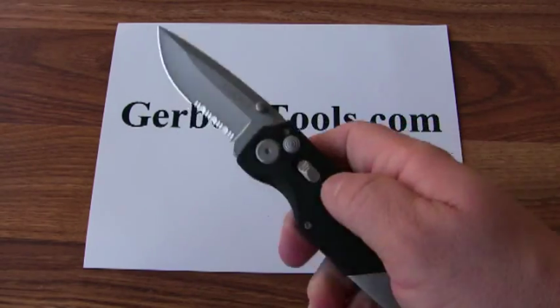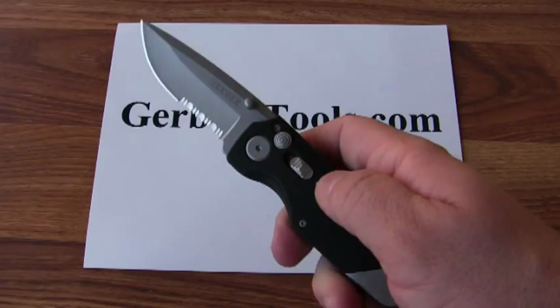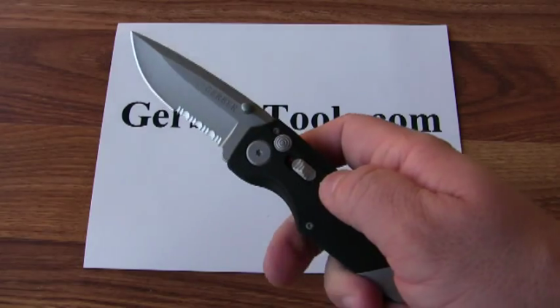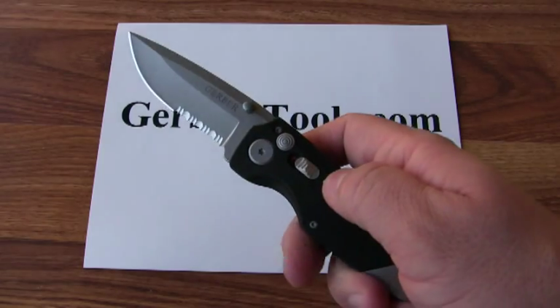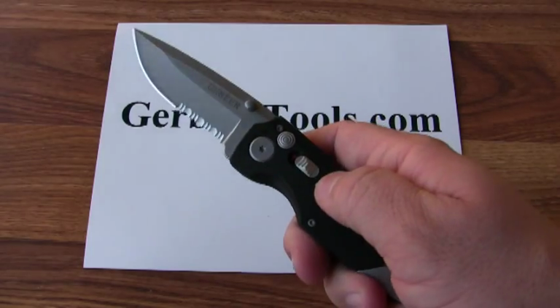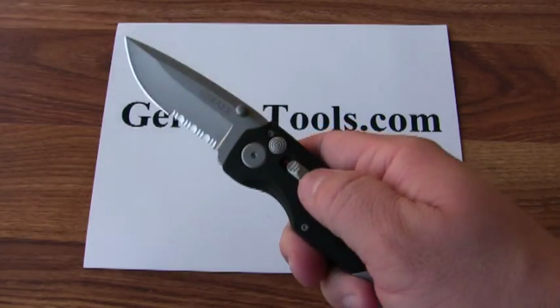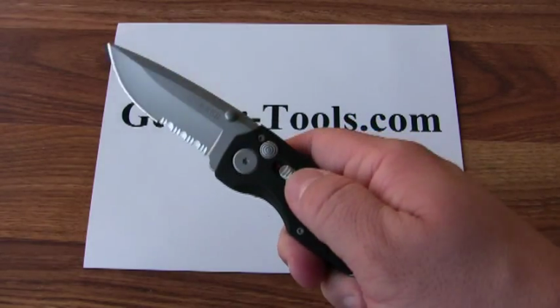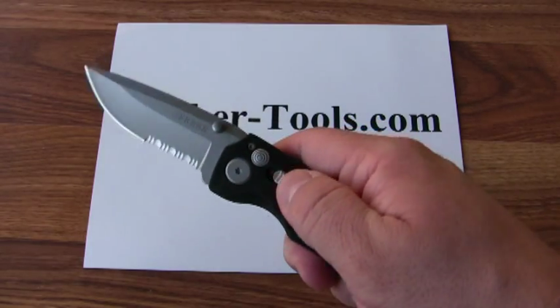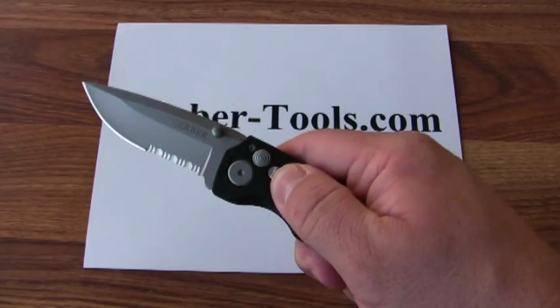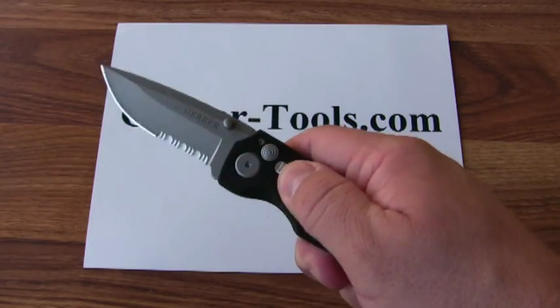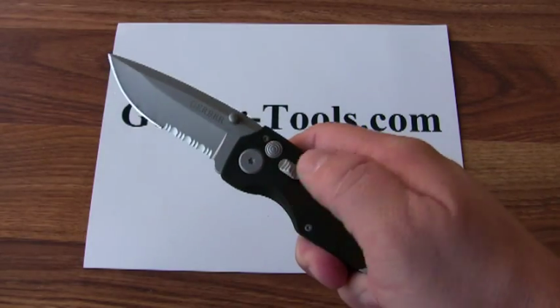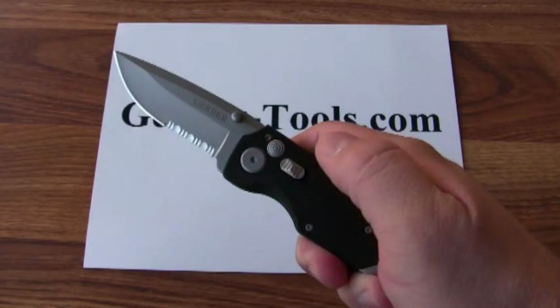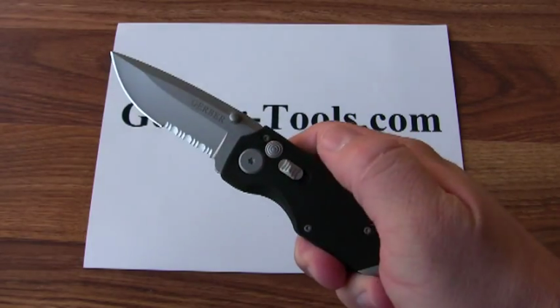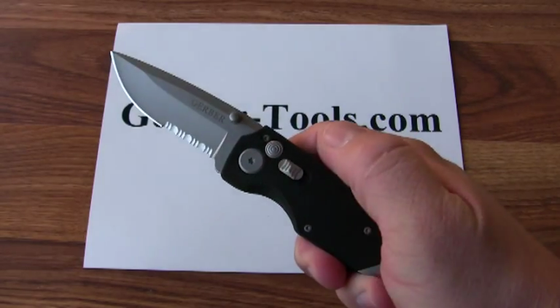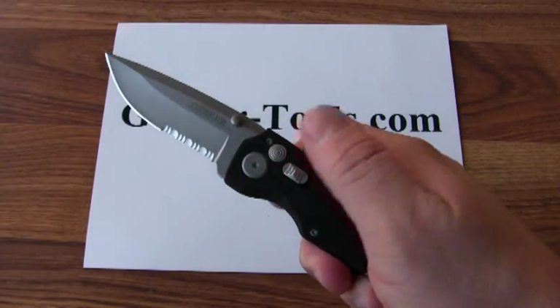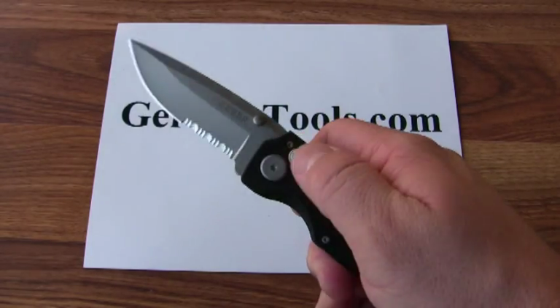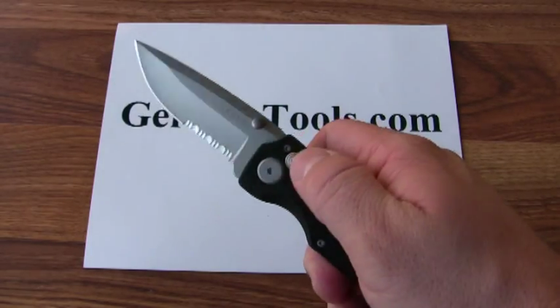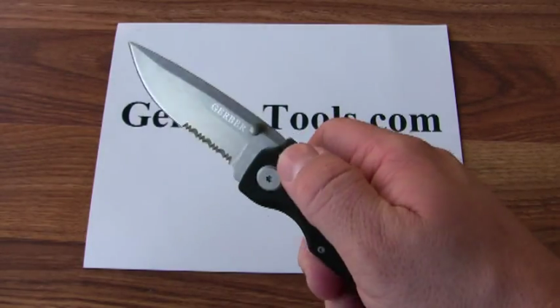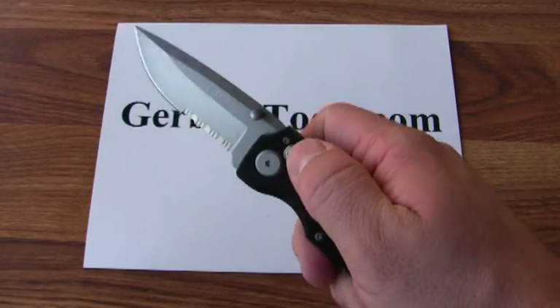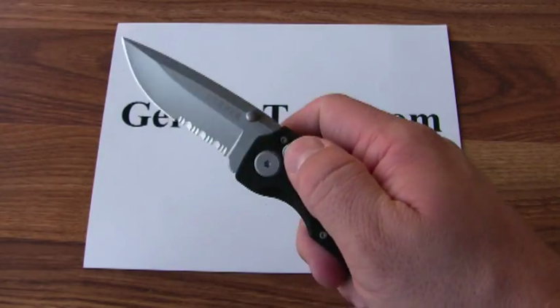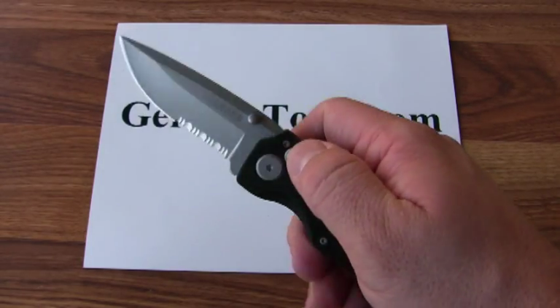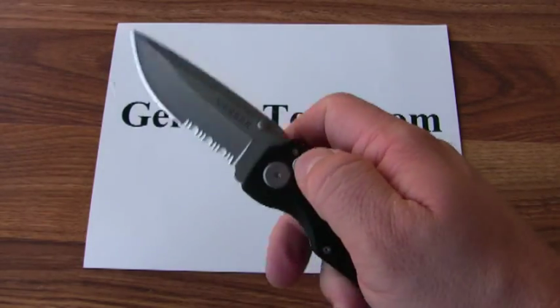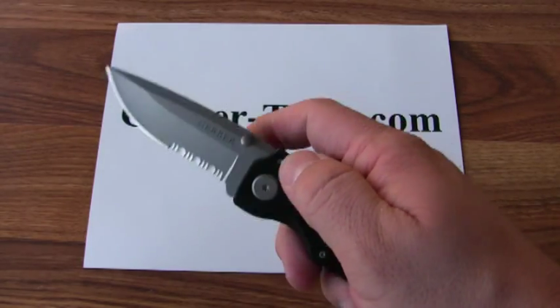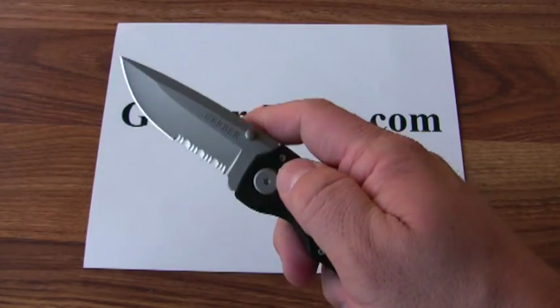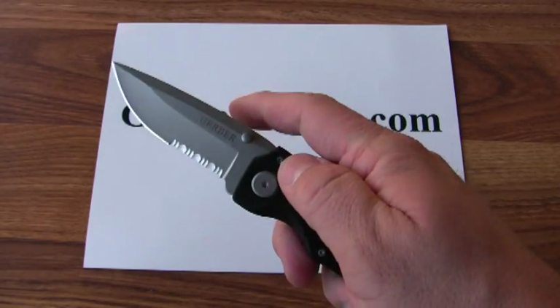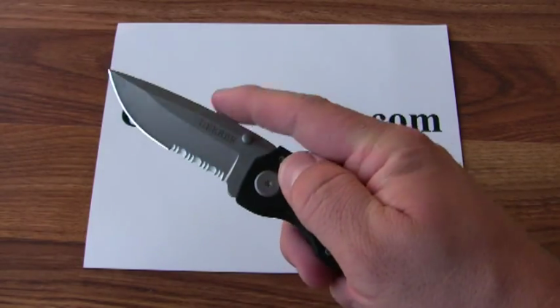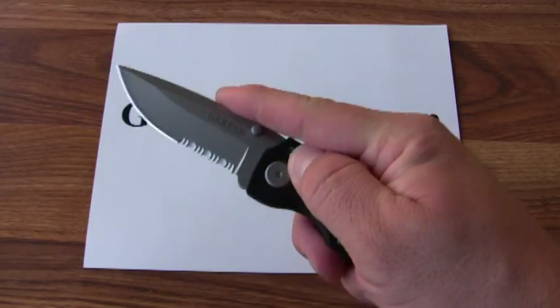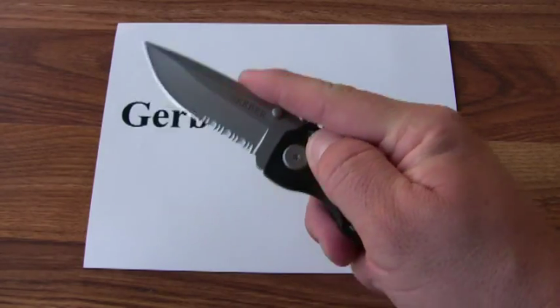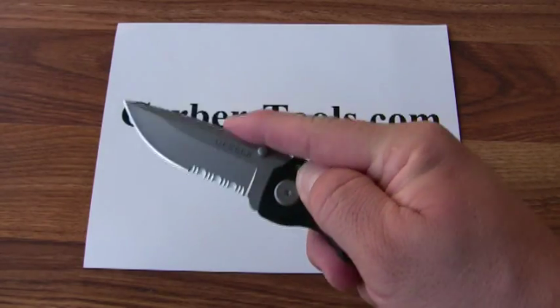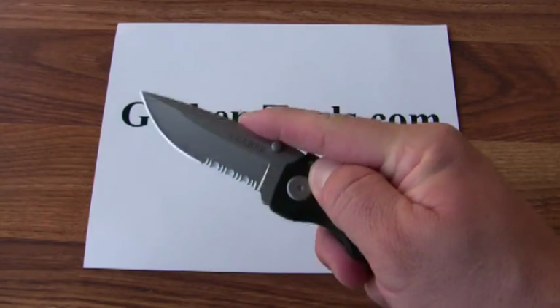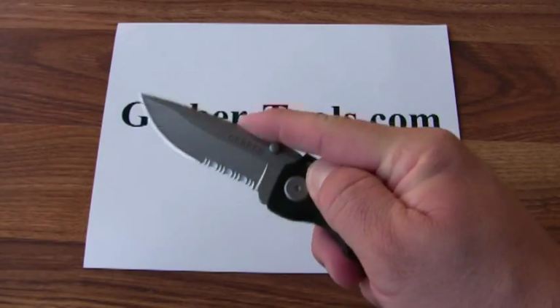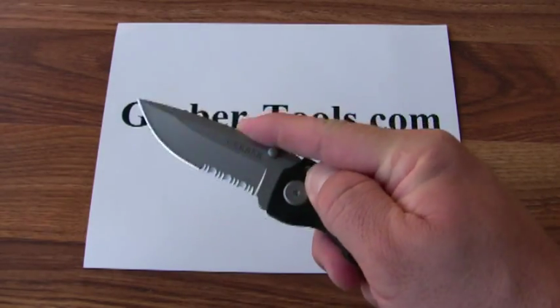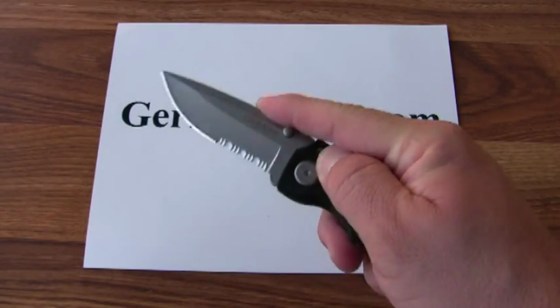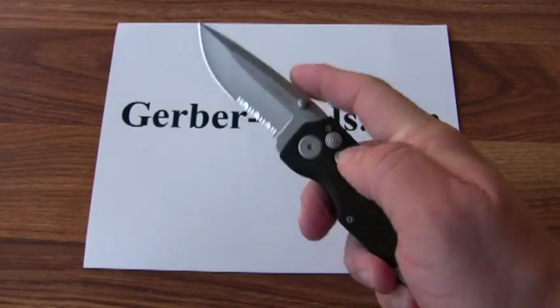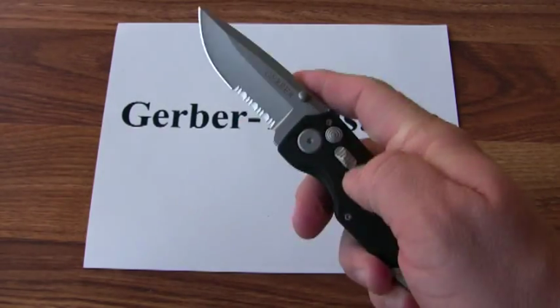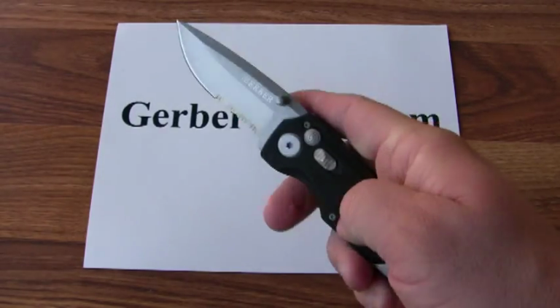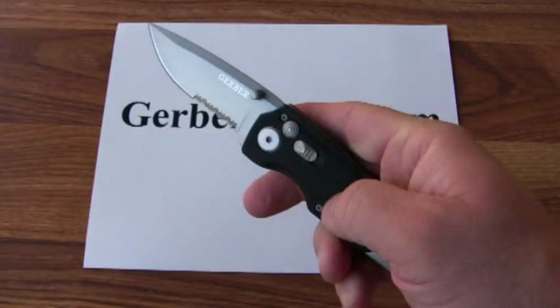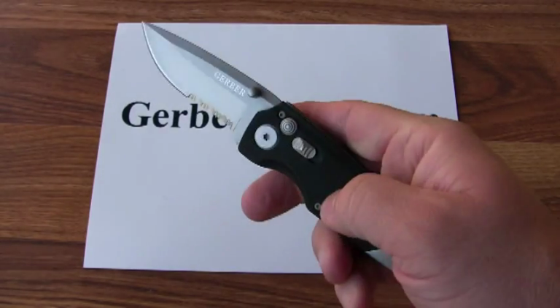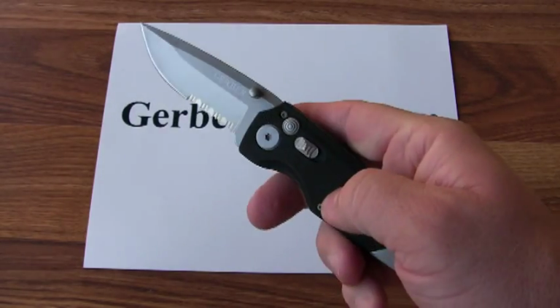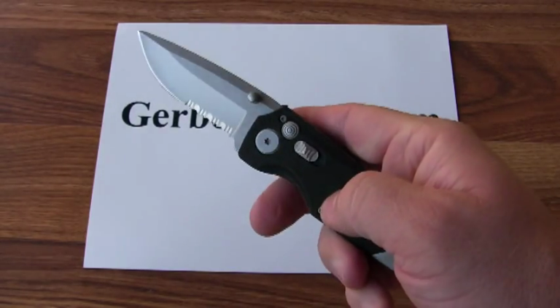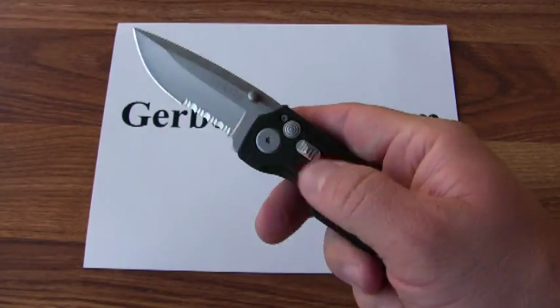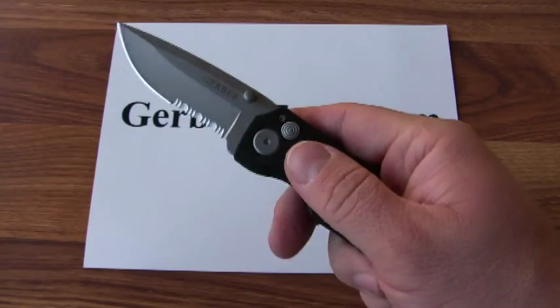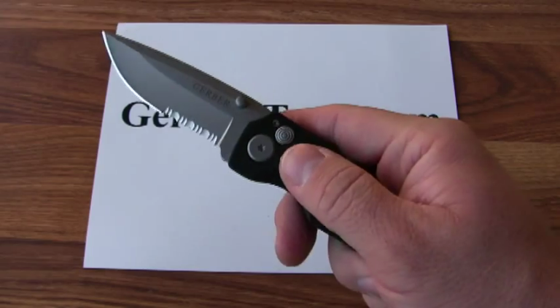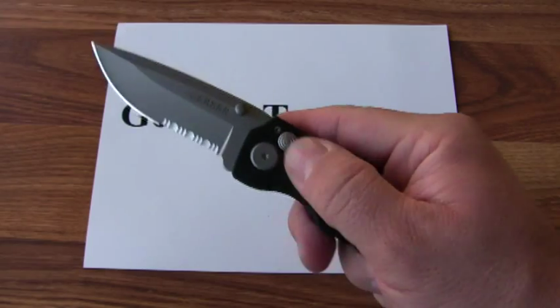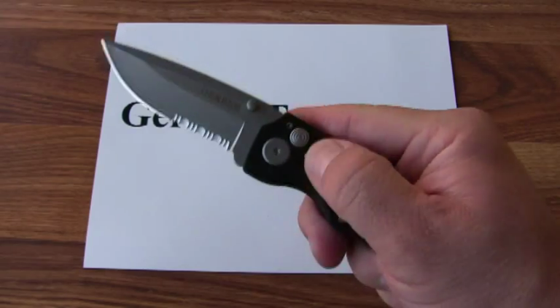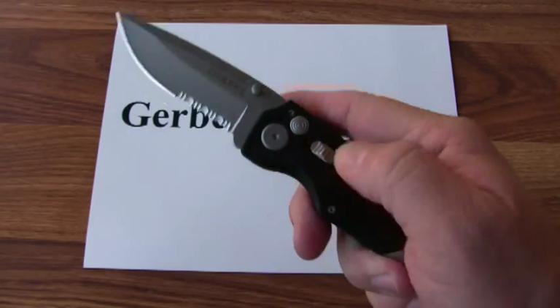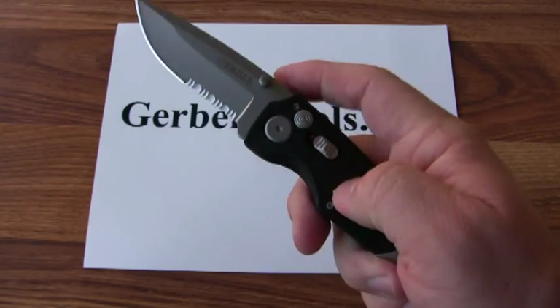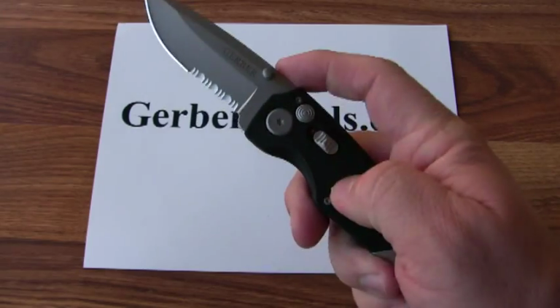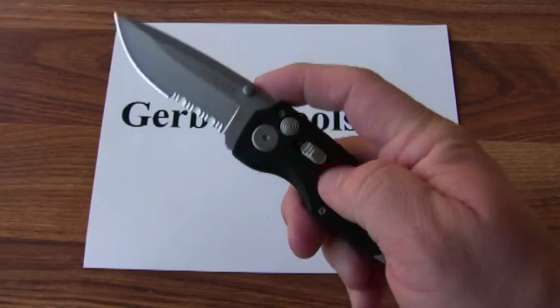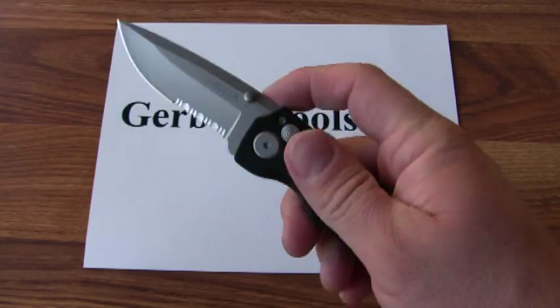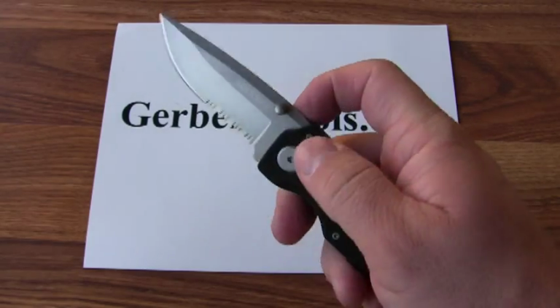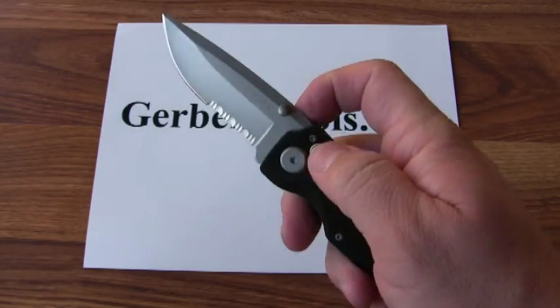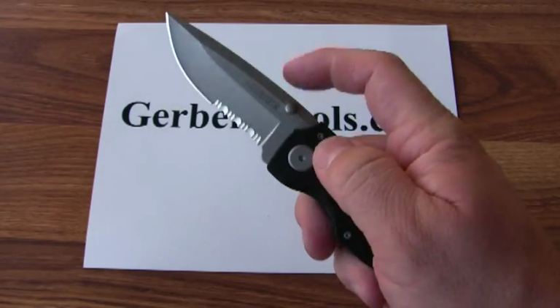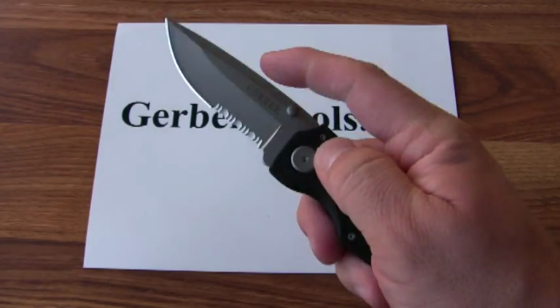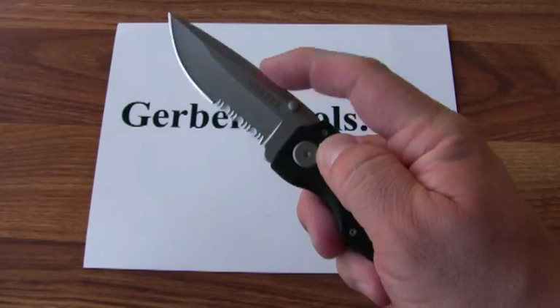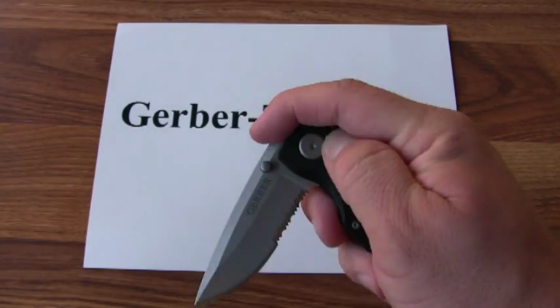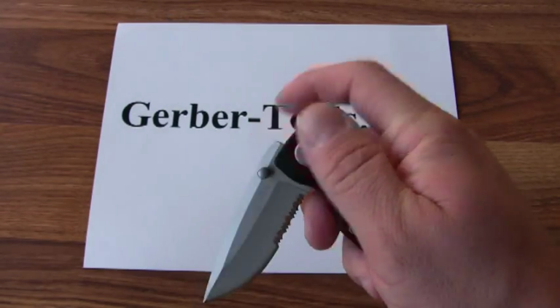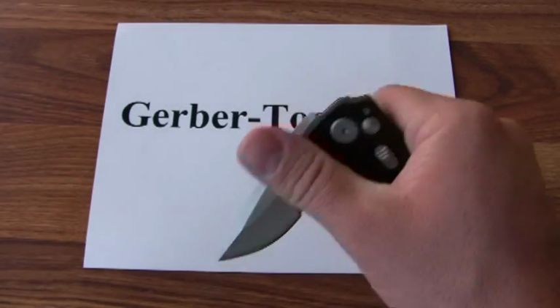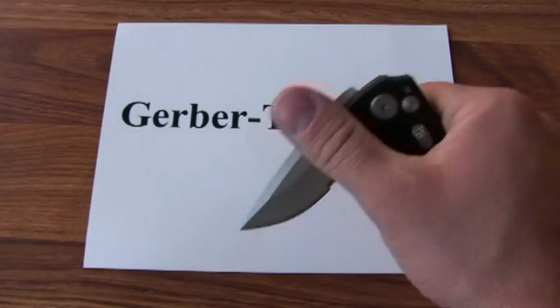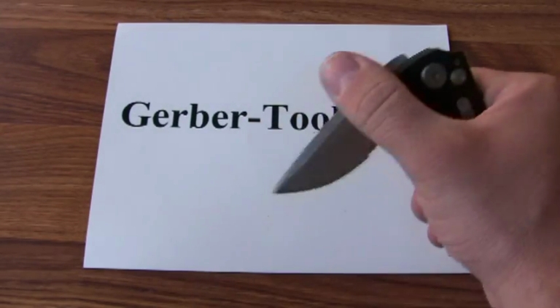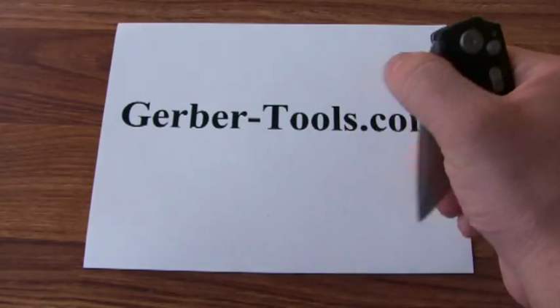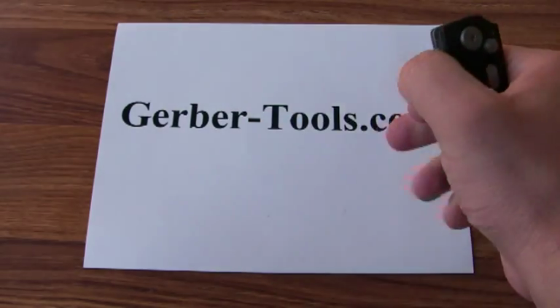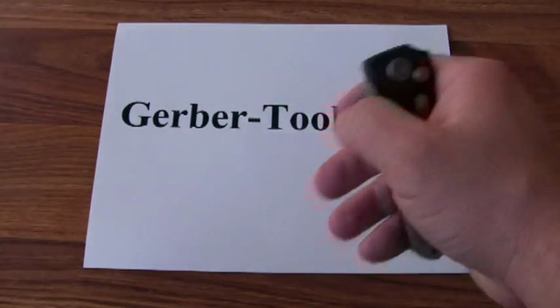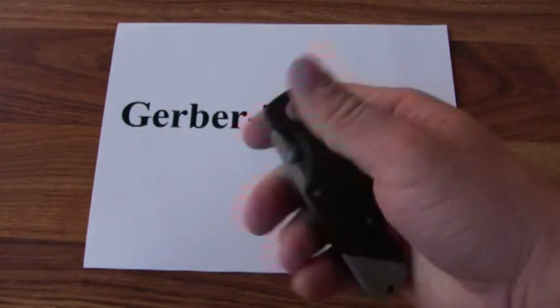It's got a safety built into the handle, so that way you can't close the blade accidentally. But if you disengage it, you can push it and close the blade.